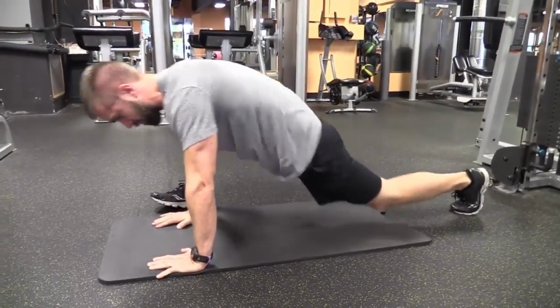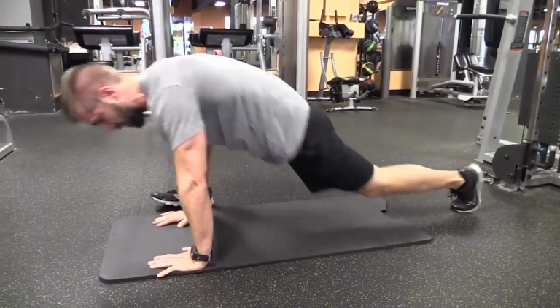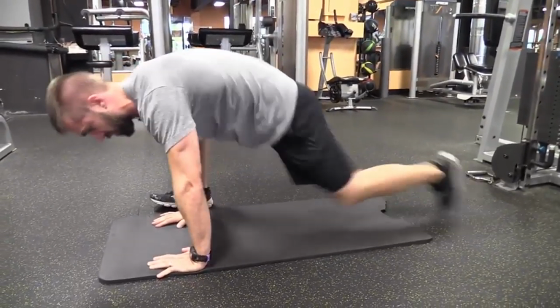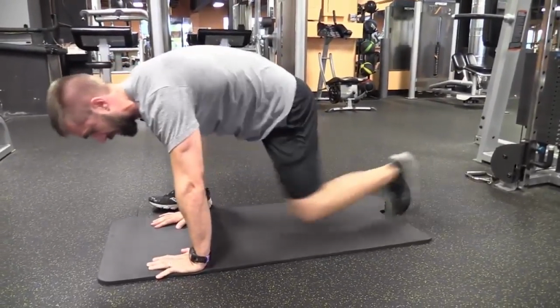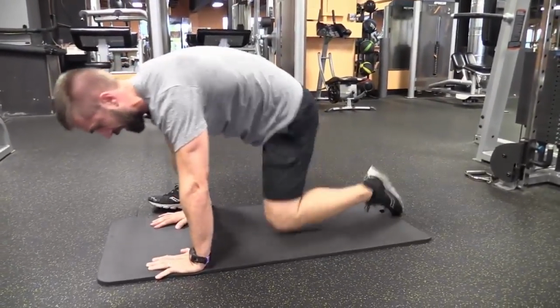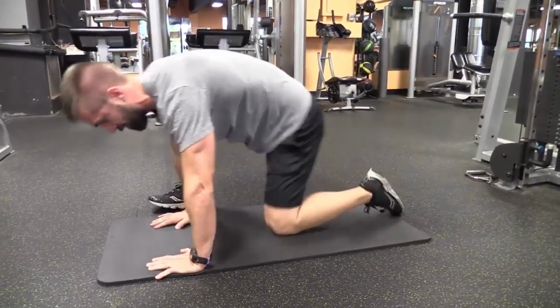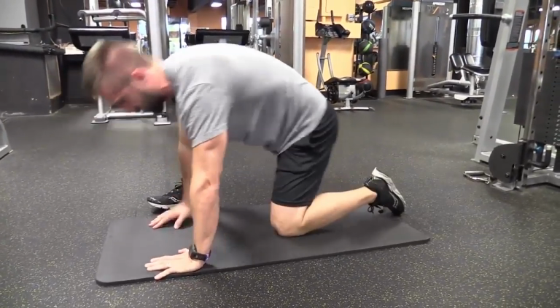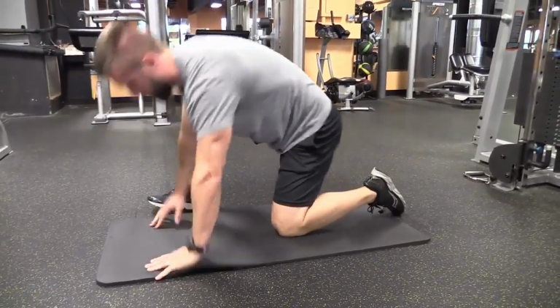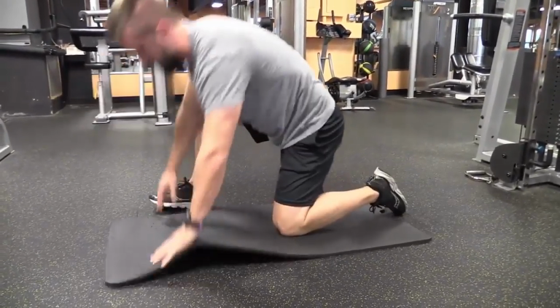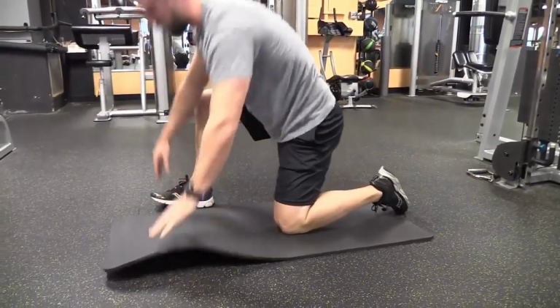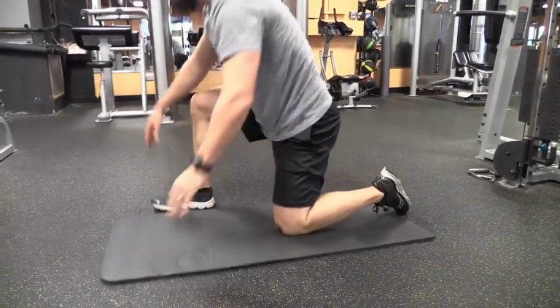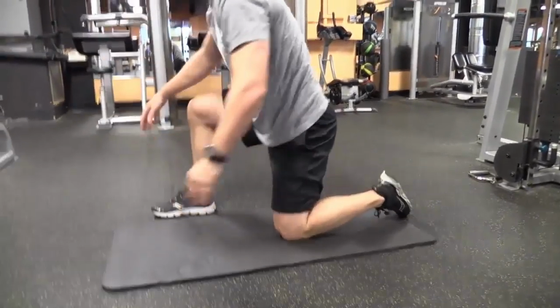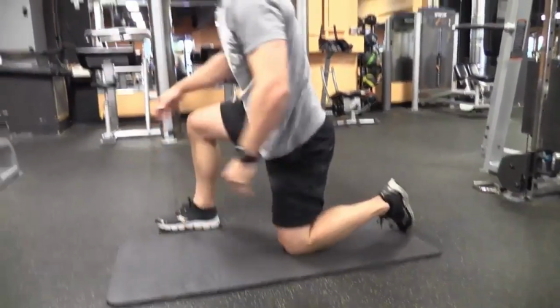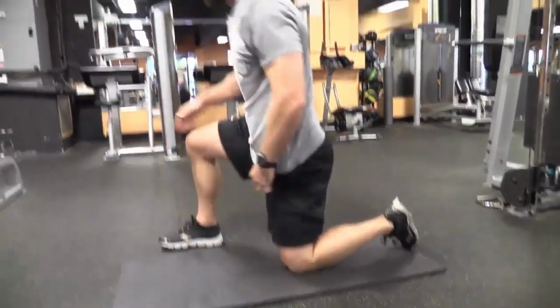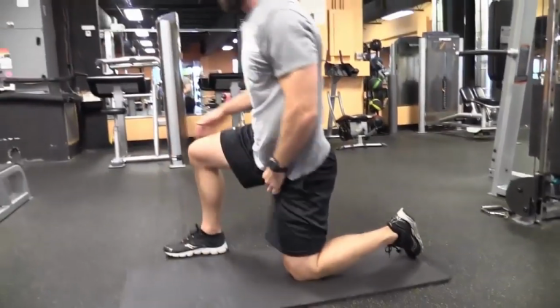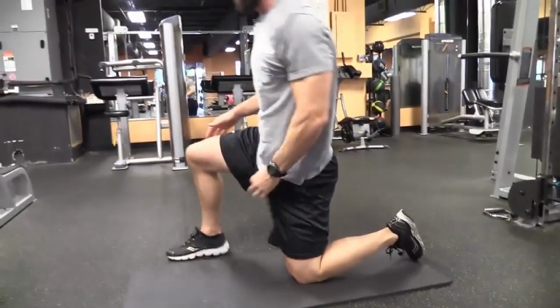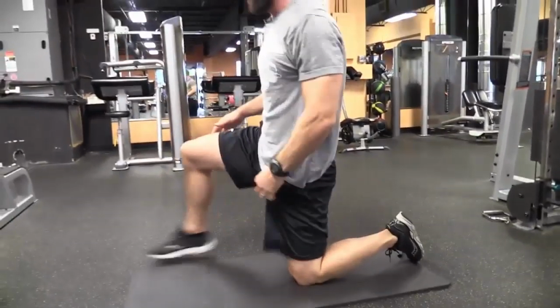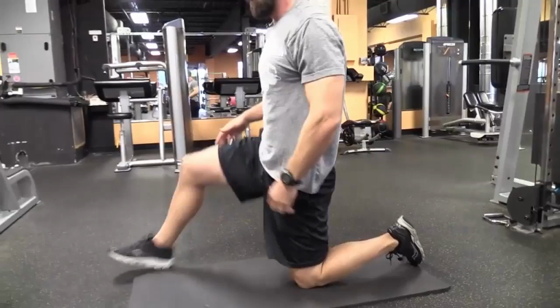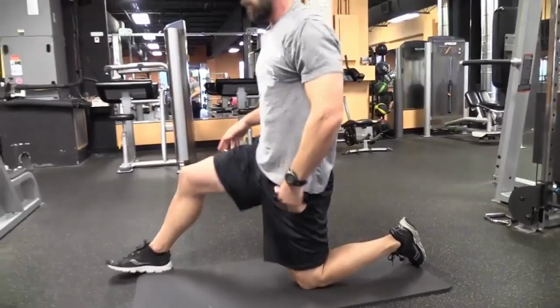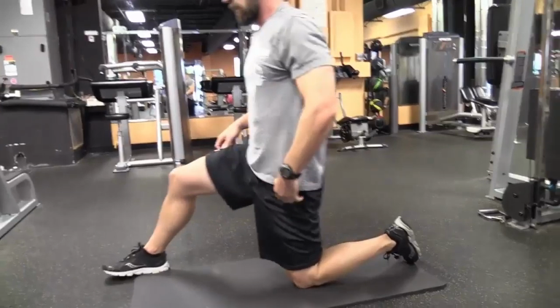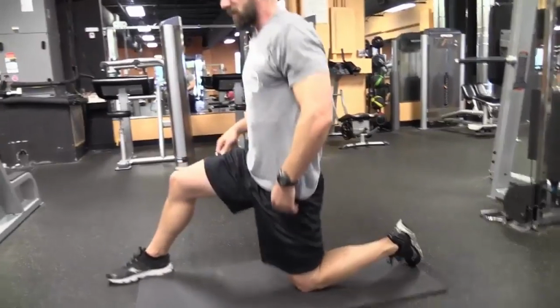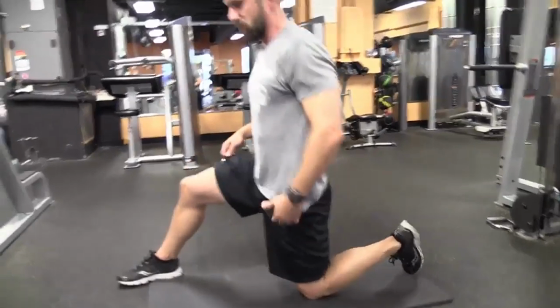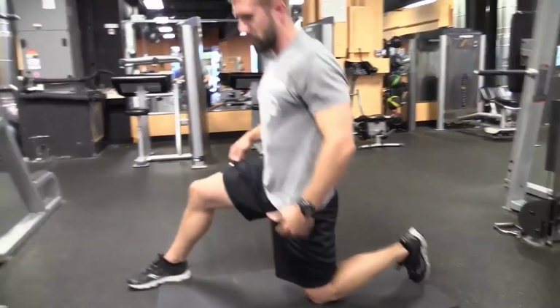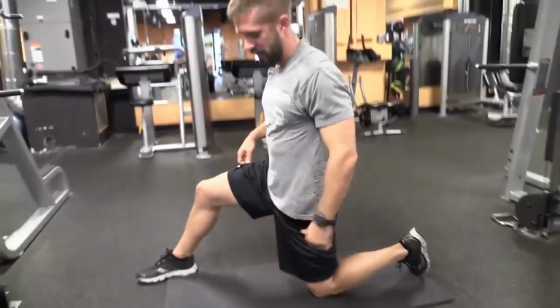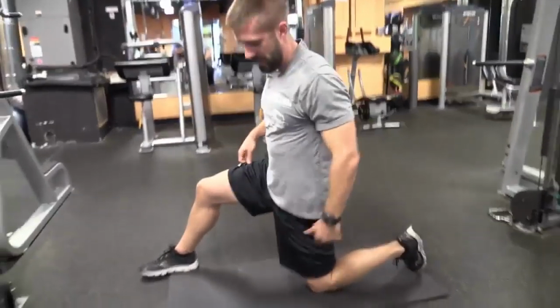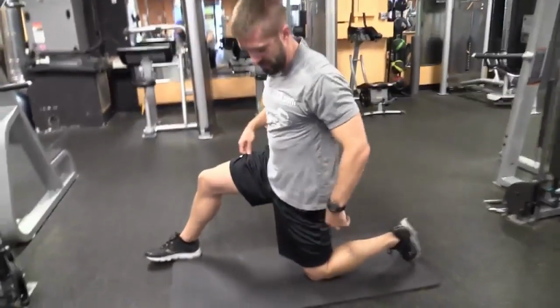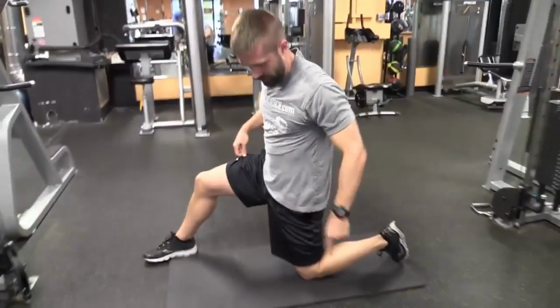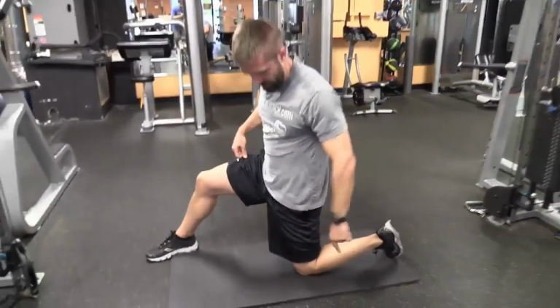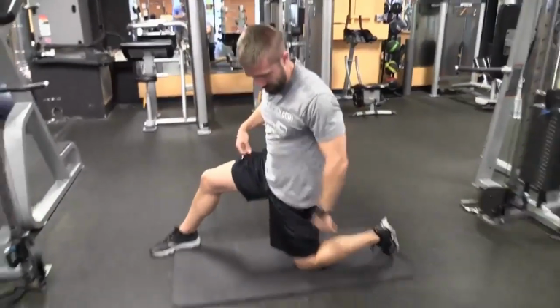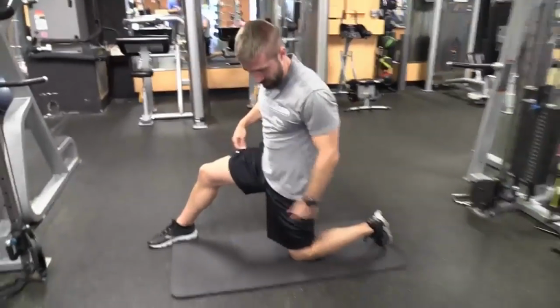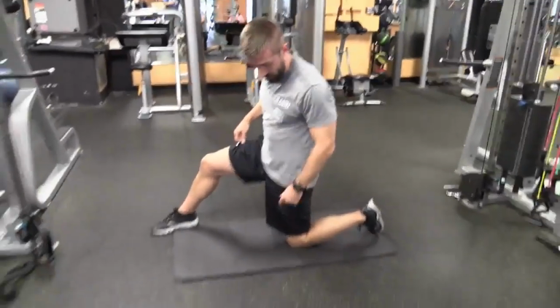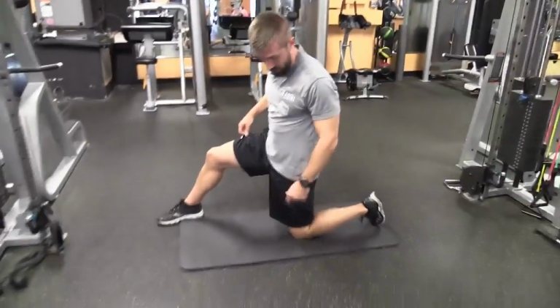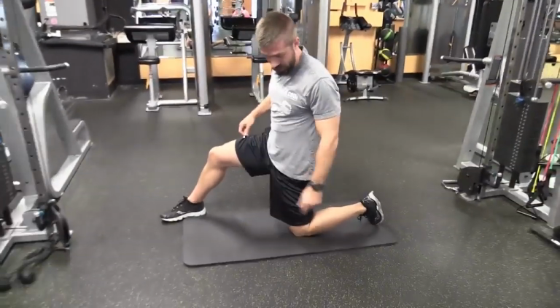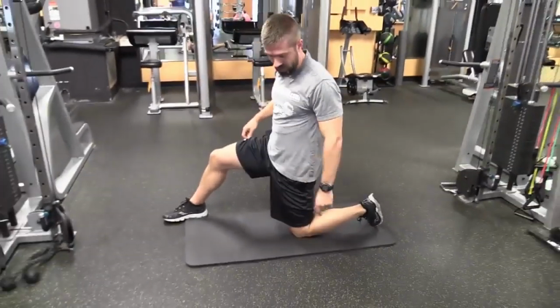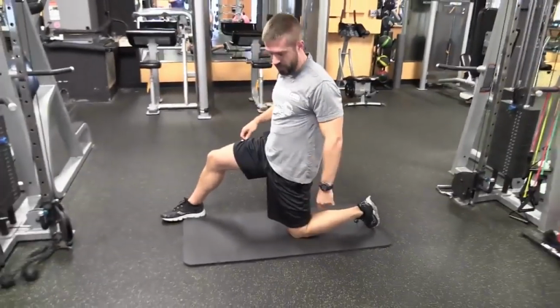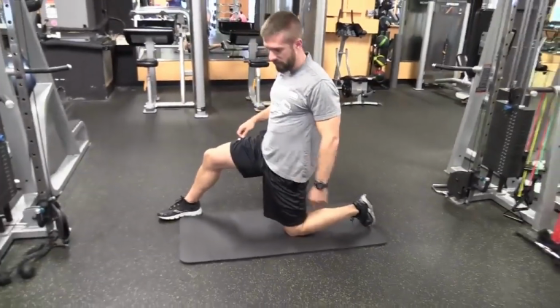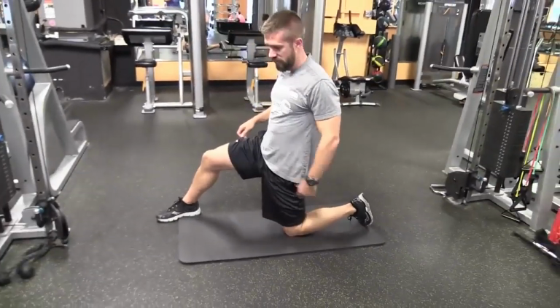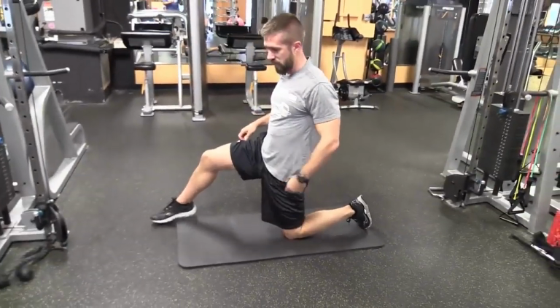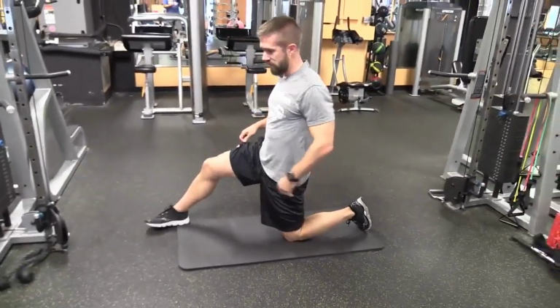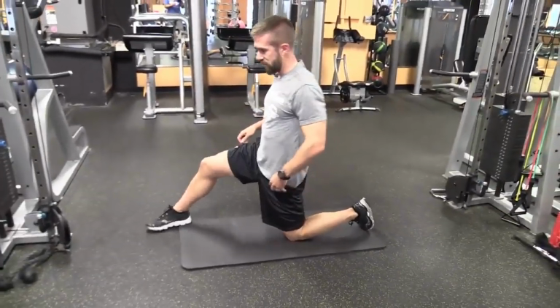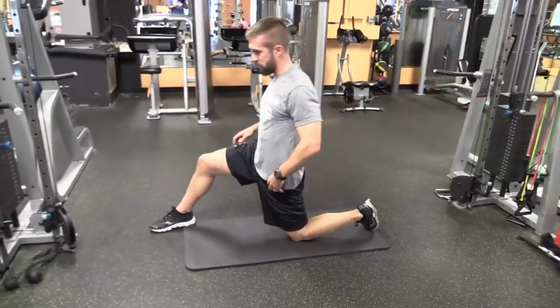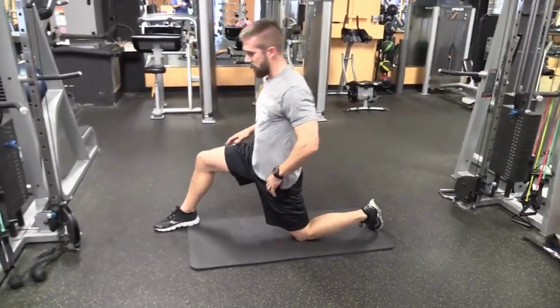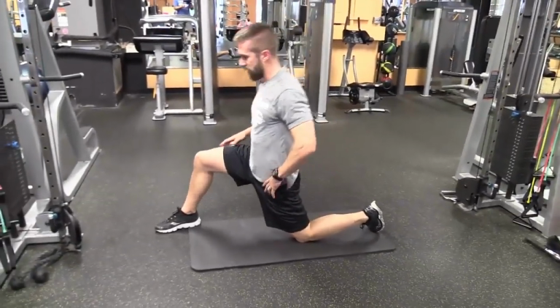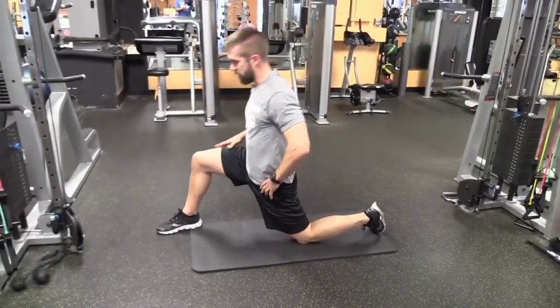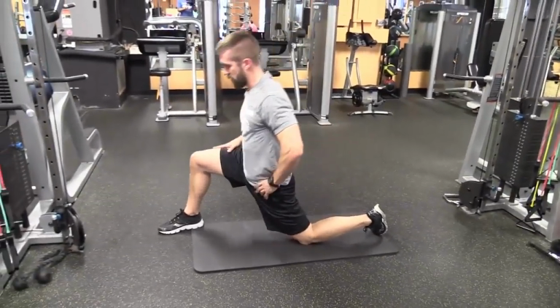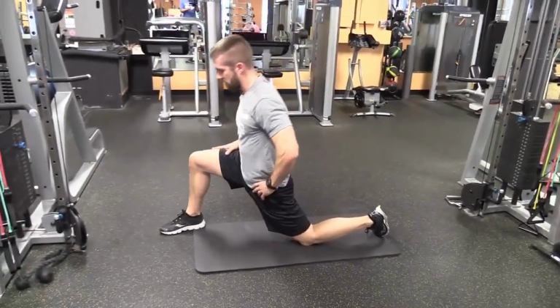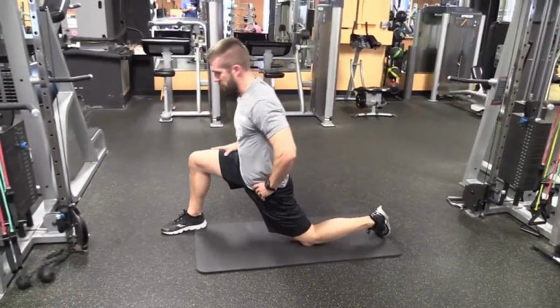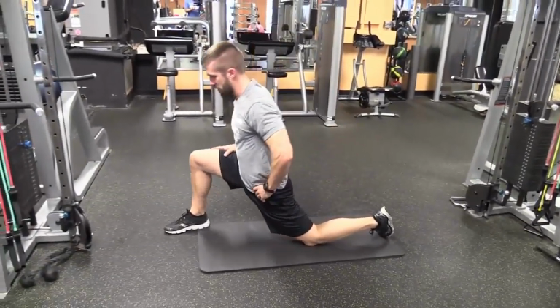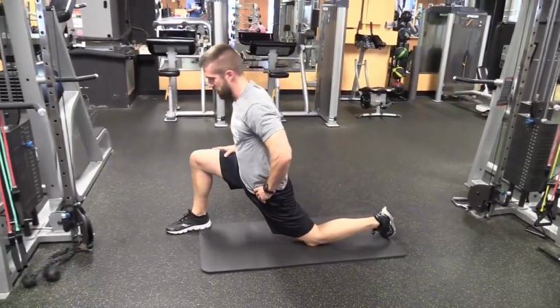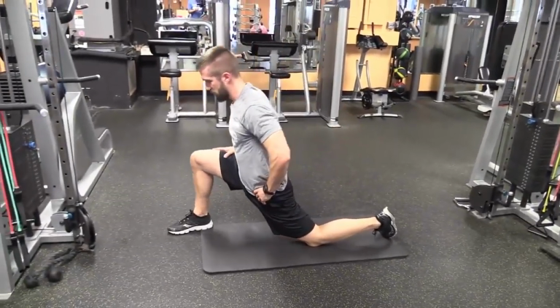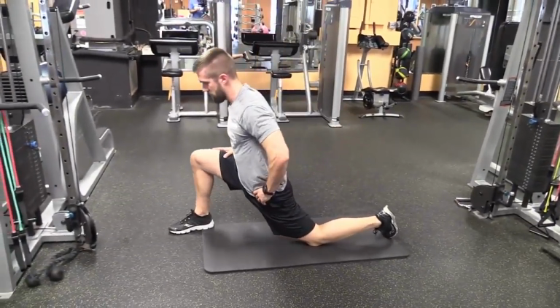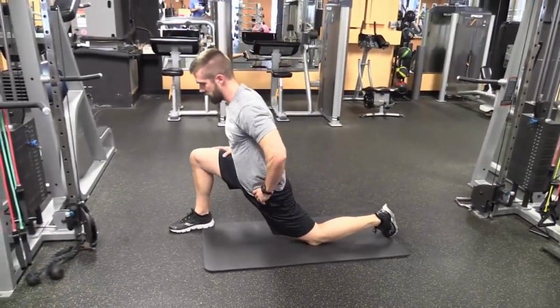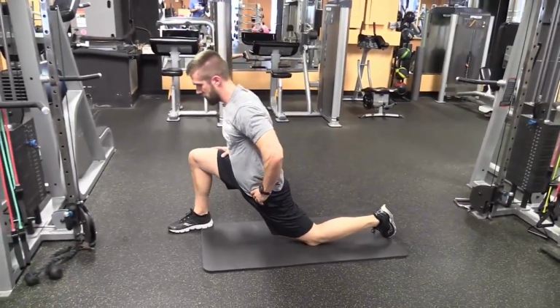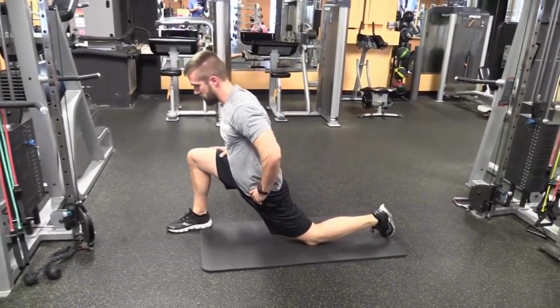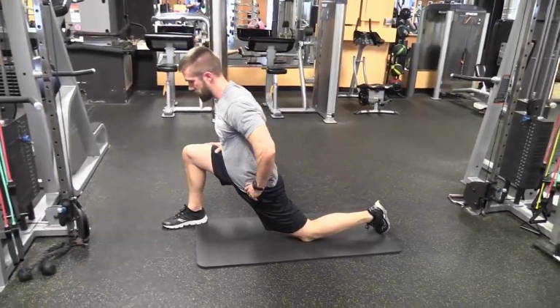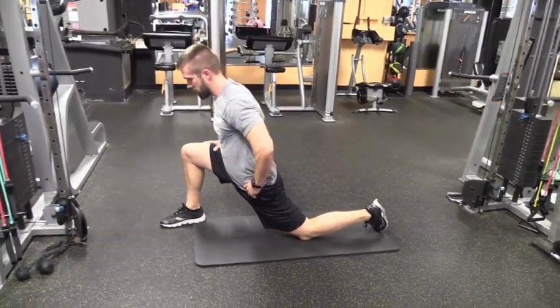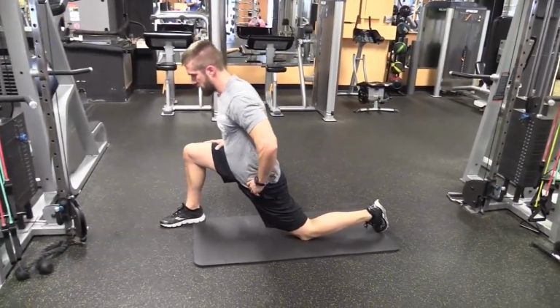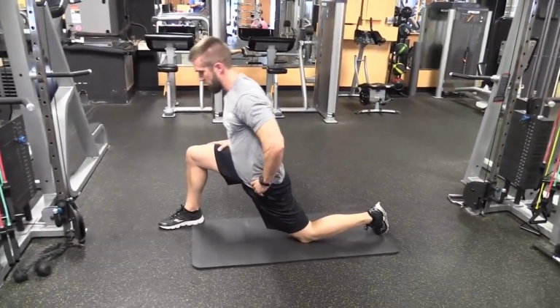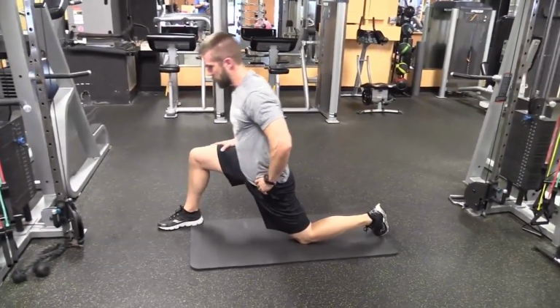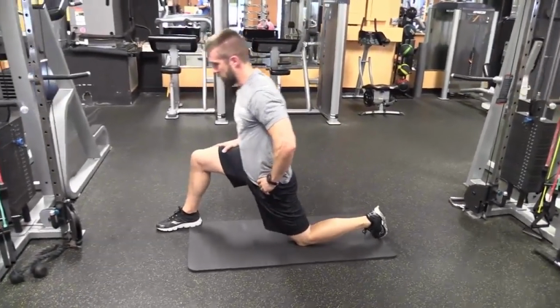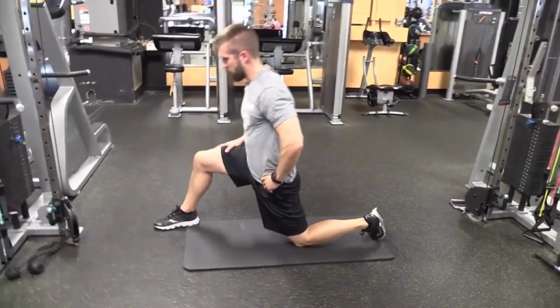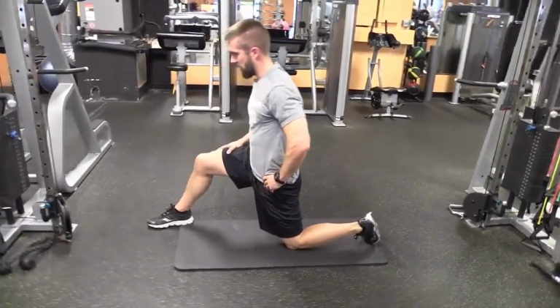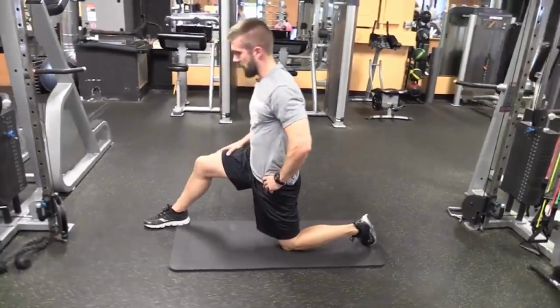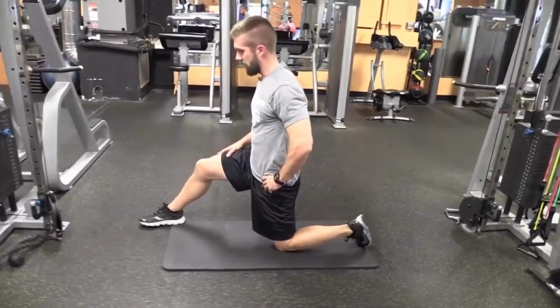Next we'll go to a half-kneel position here. Similar concept to what we just did — now we're just going to rock forward and then rock back.